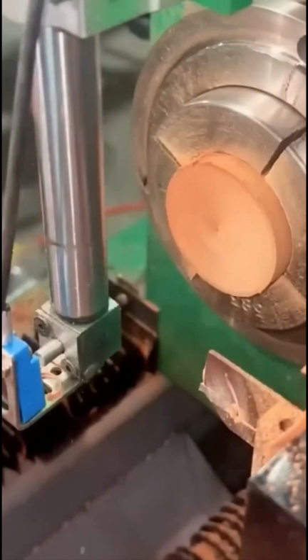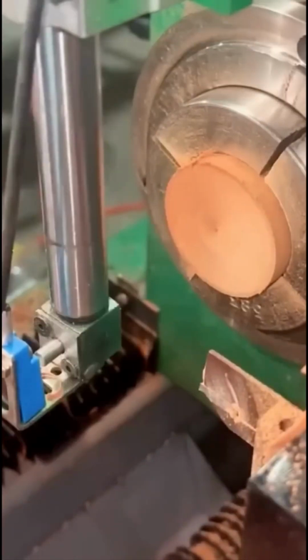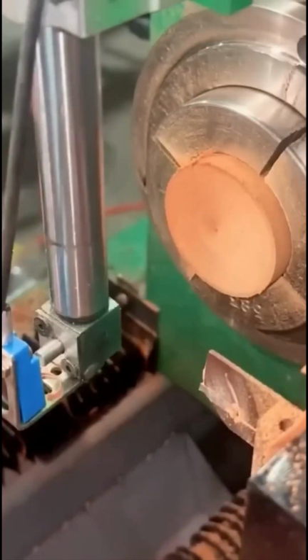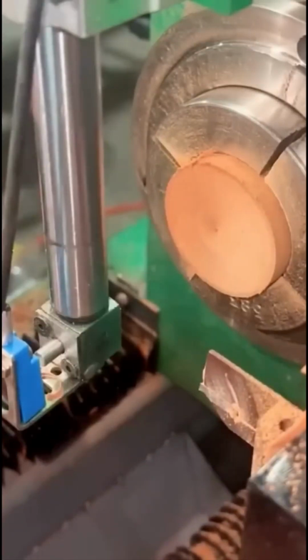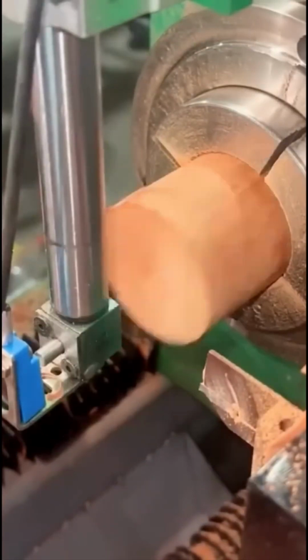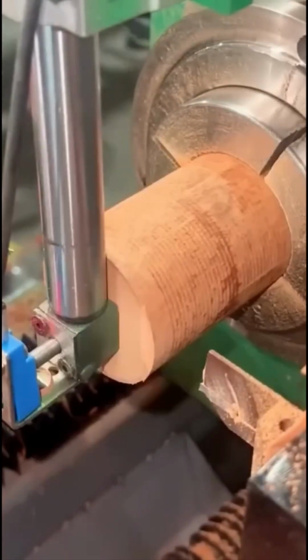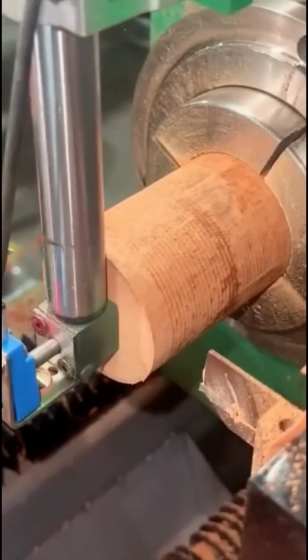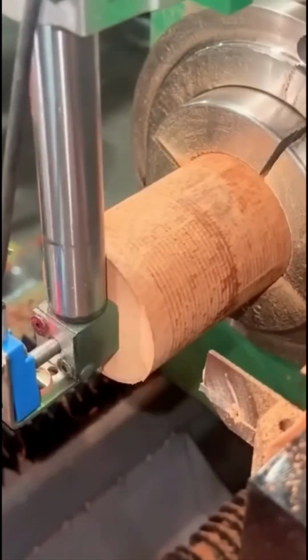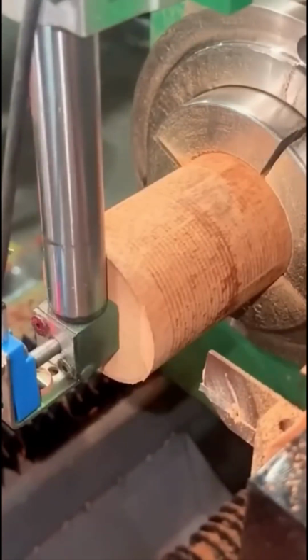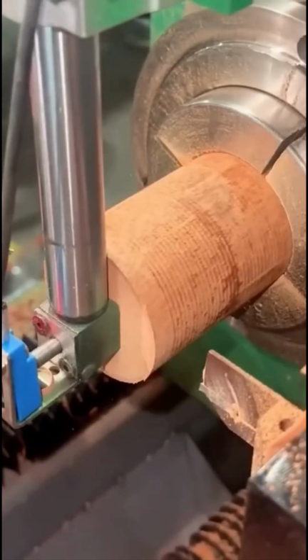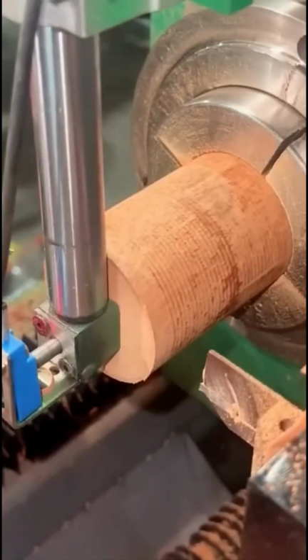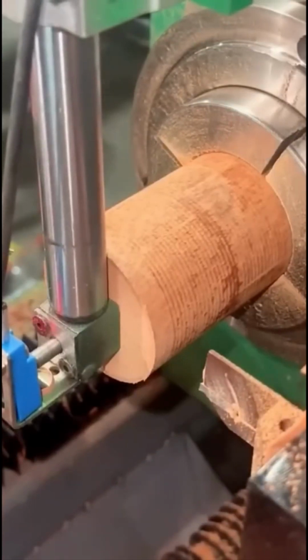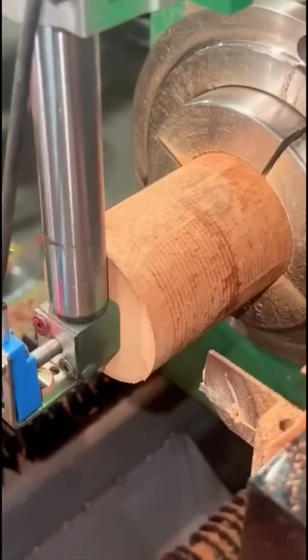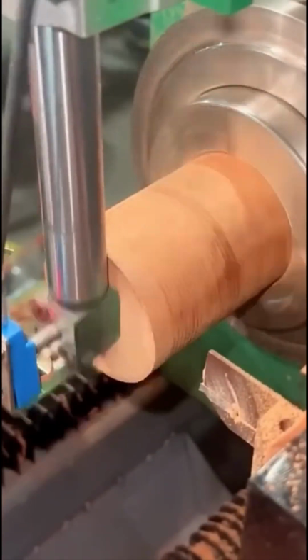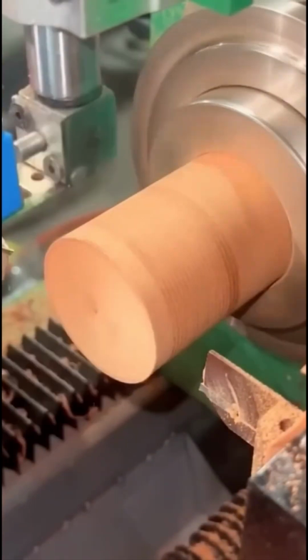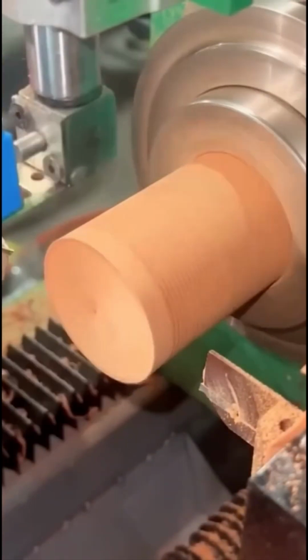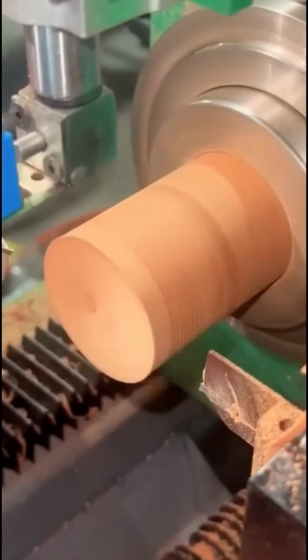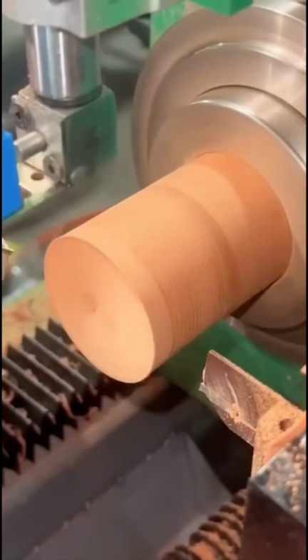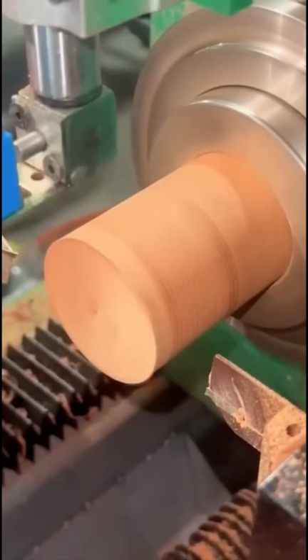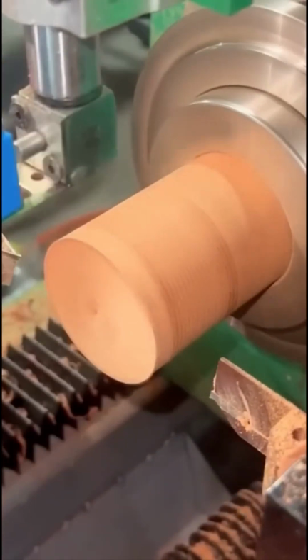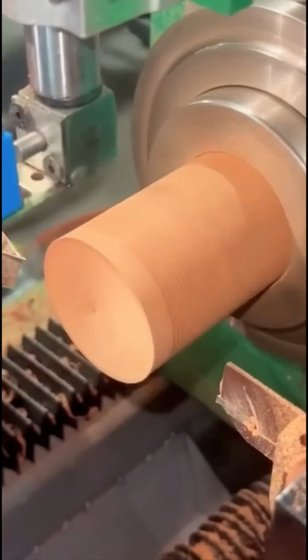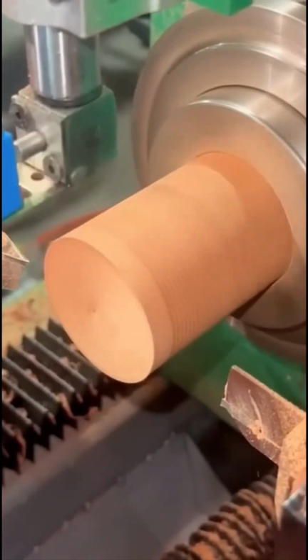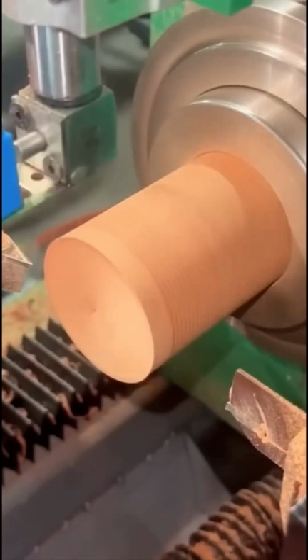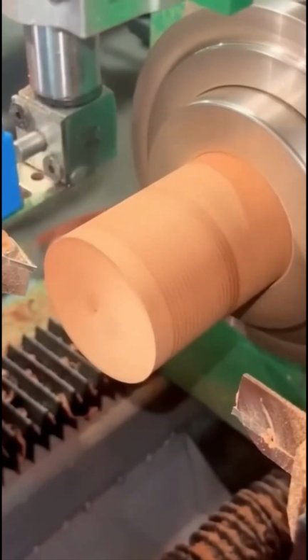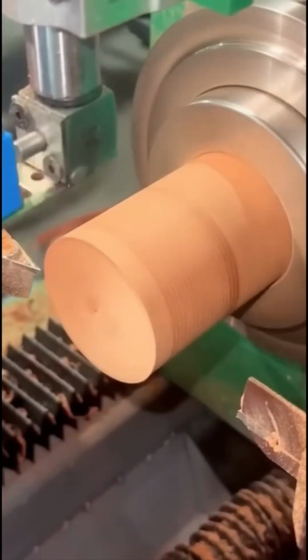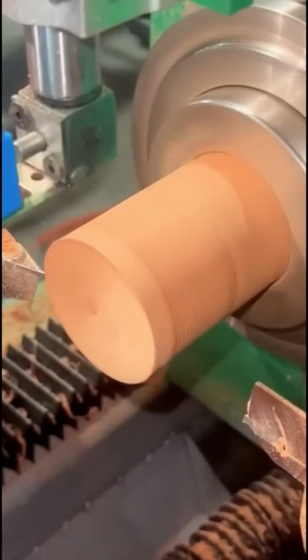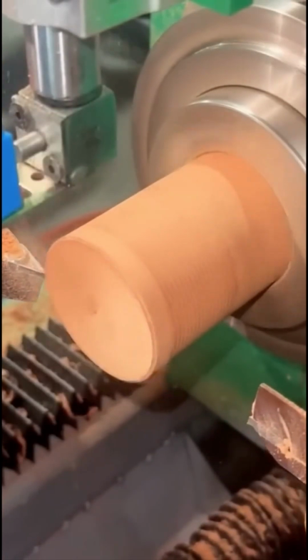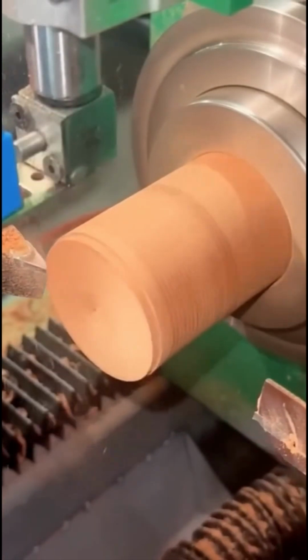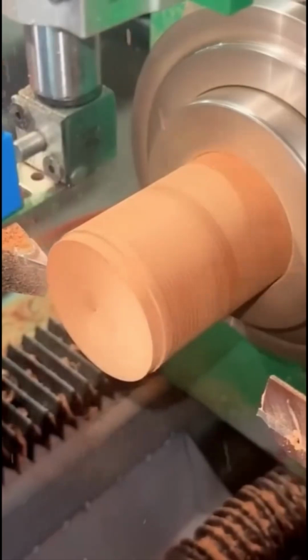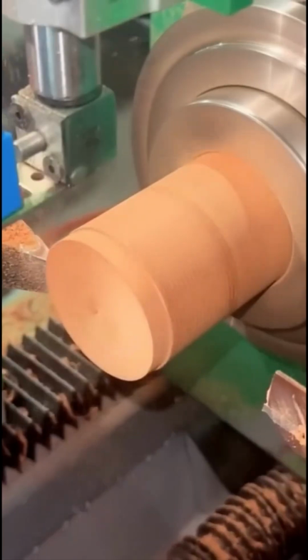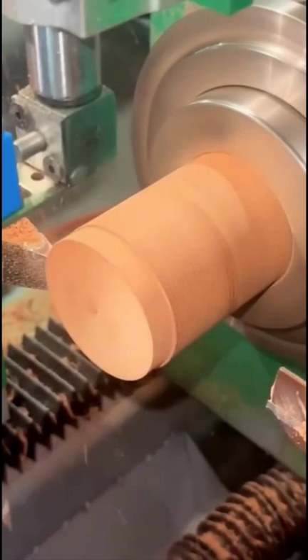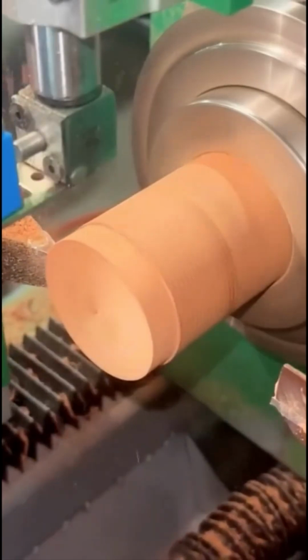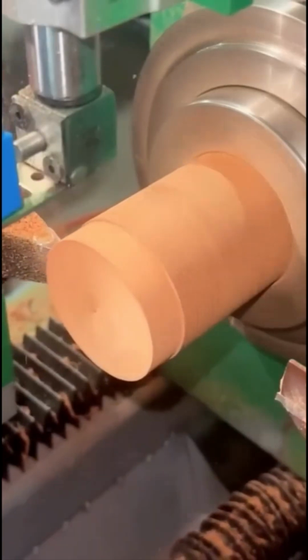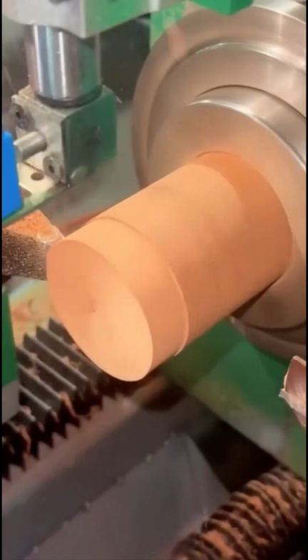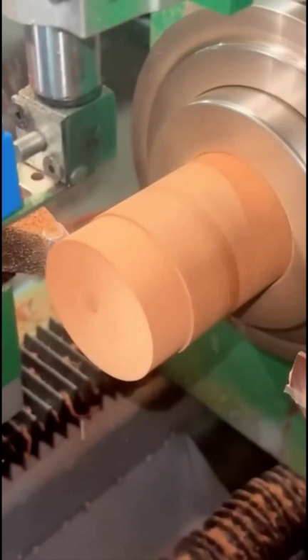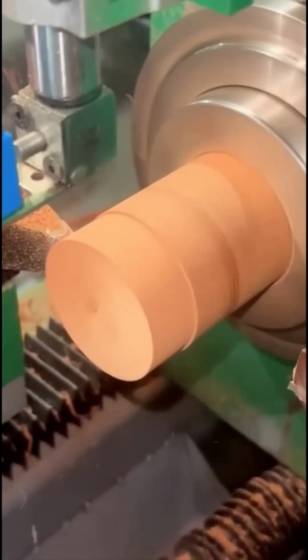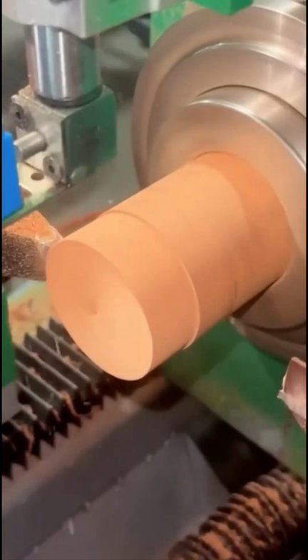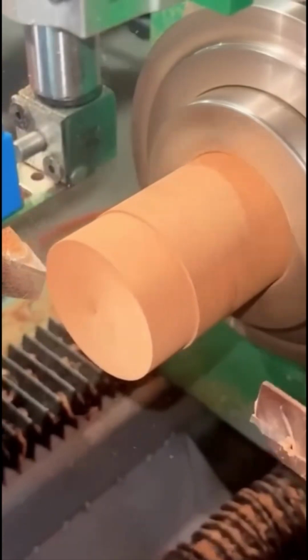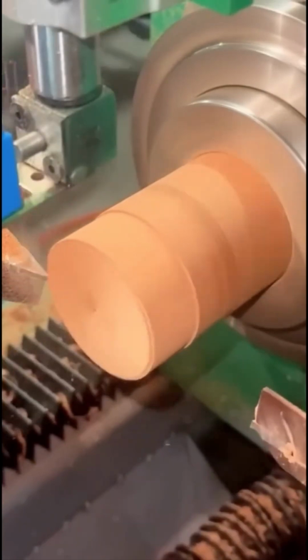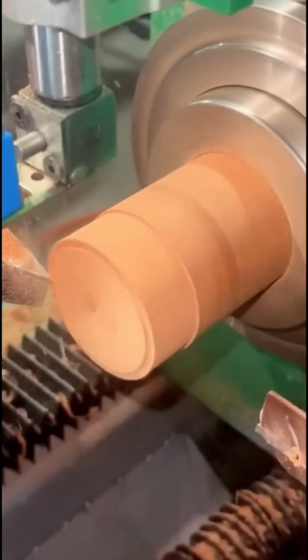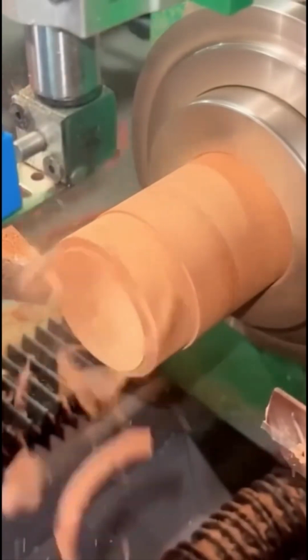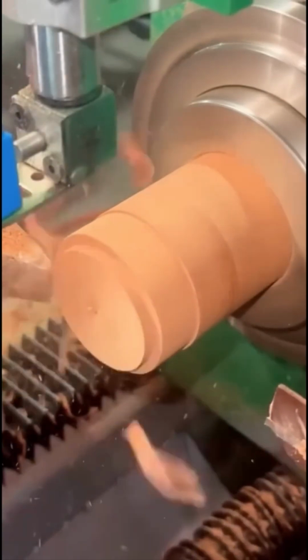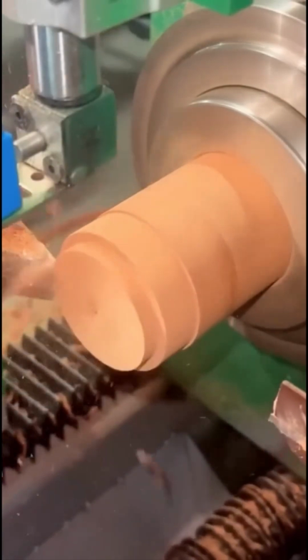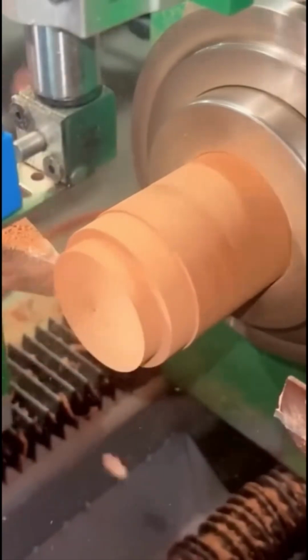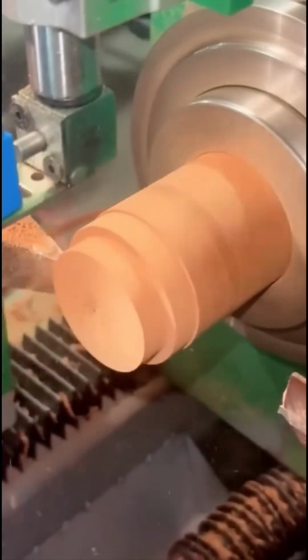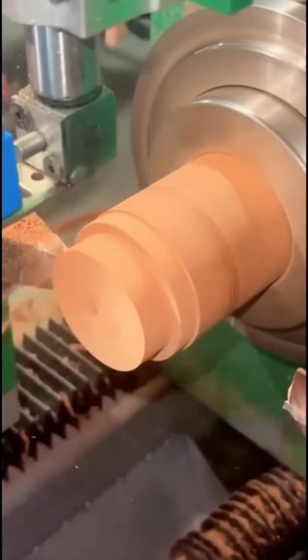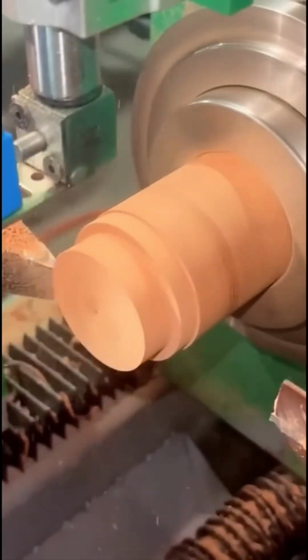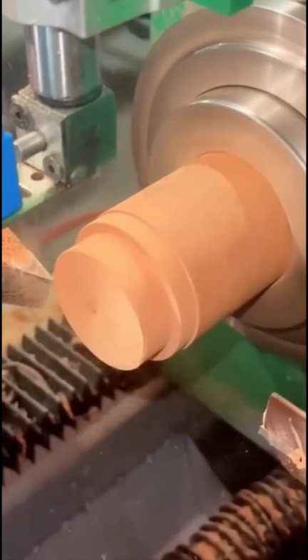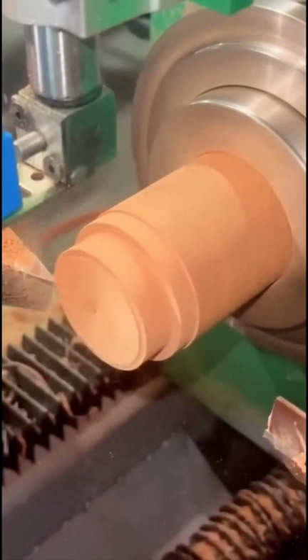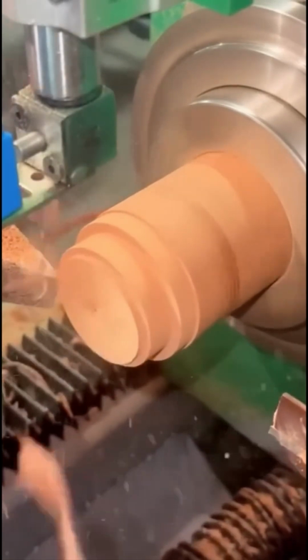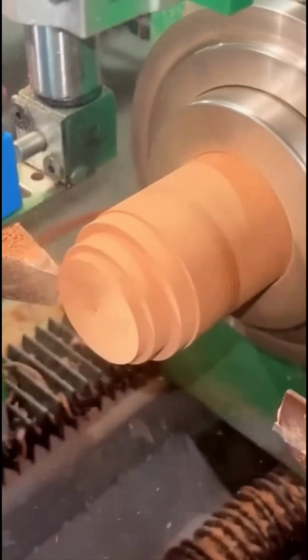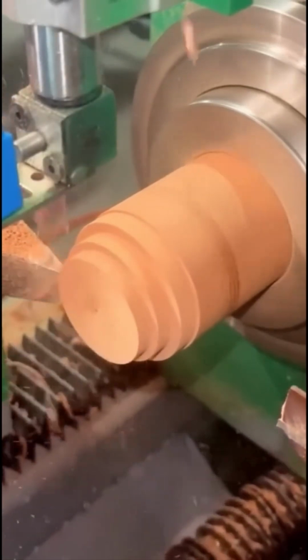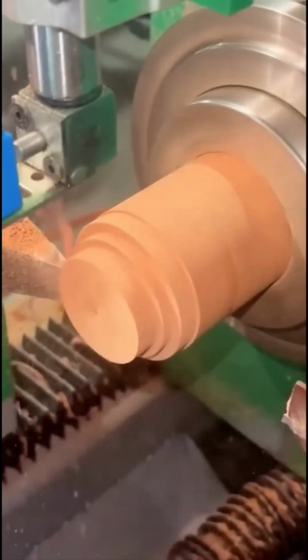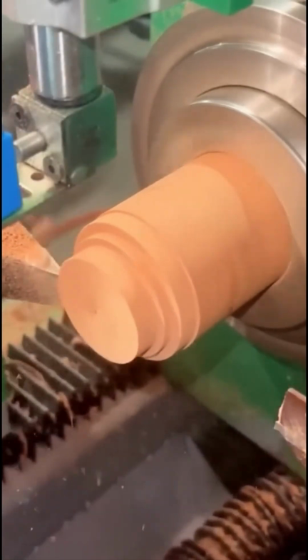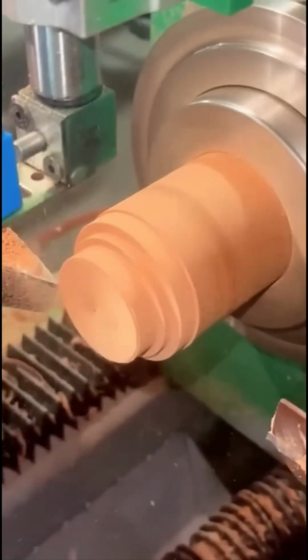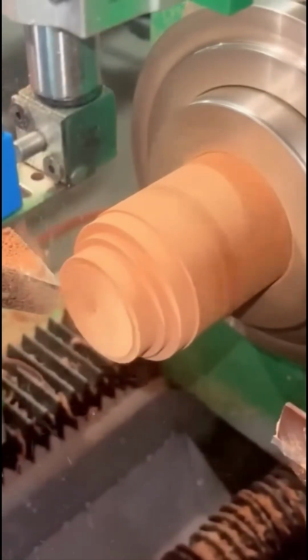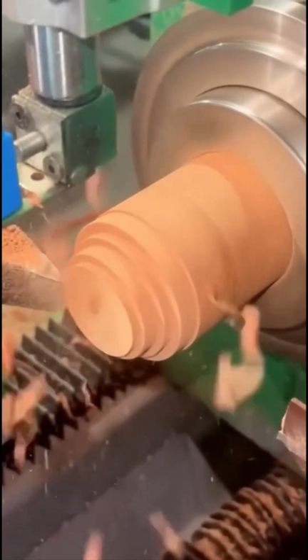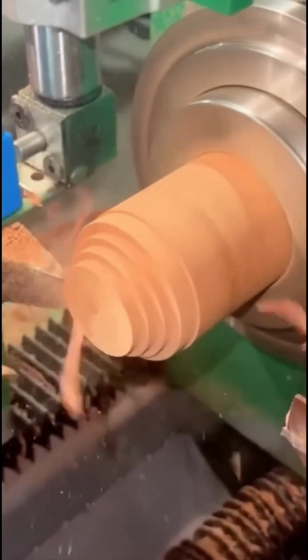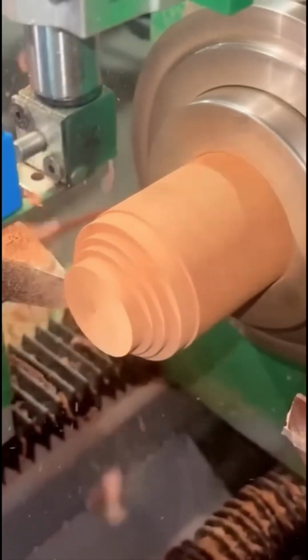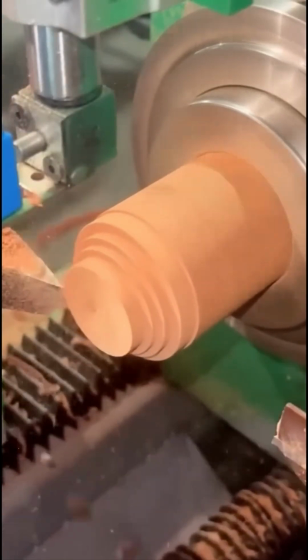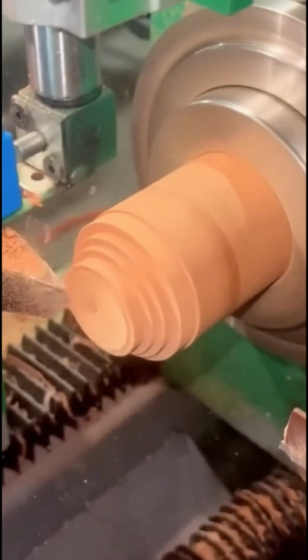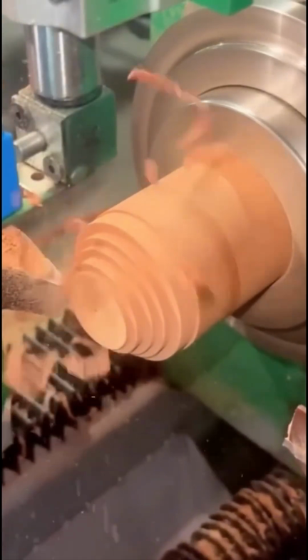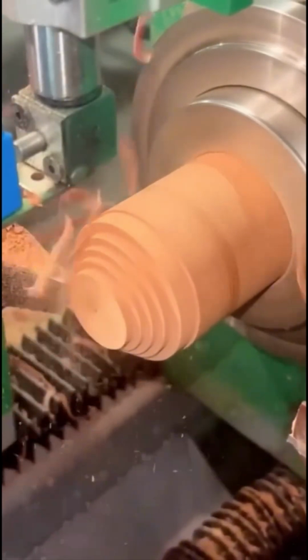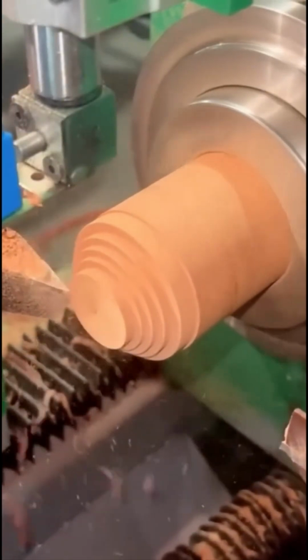Here comes the CNC woodcarver. Each pass of the toolhead is so precise, you'd swear it was guided by Michelangelo's ghost.